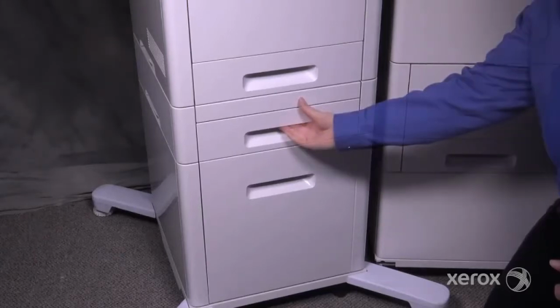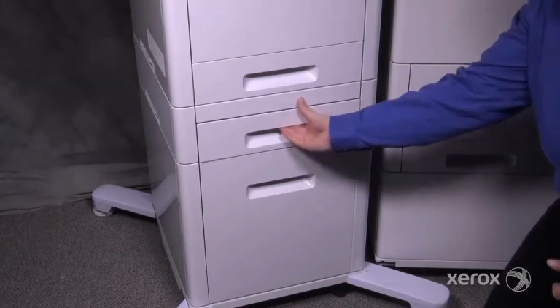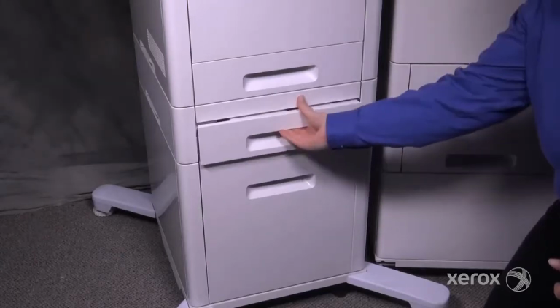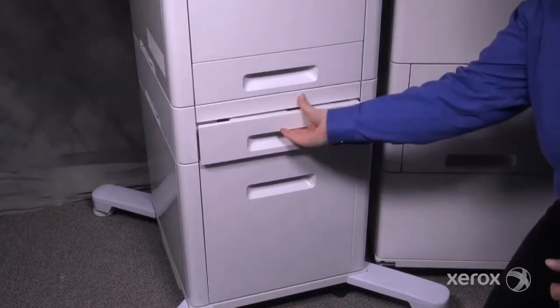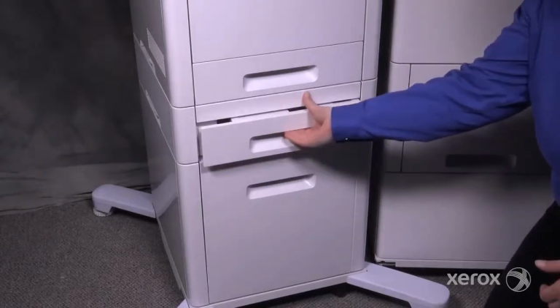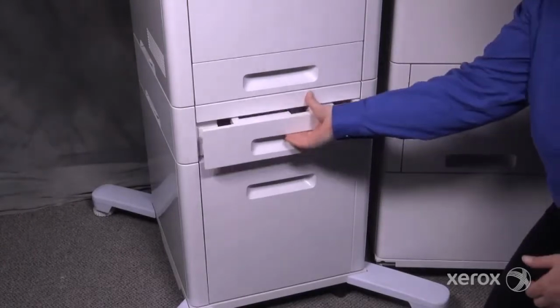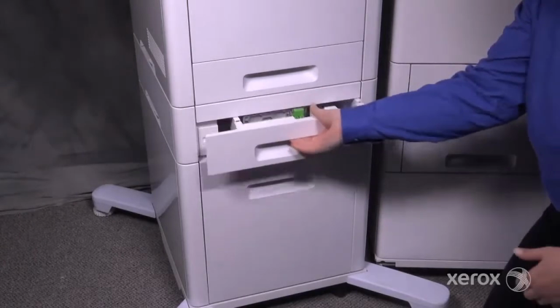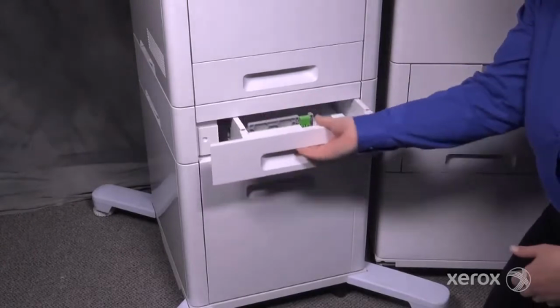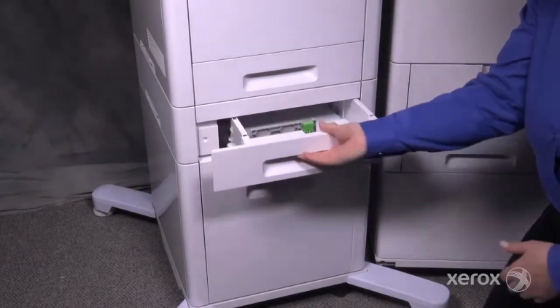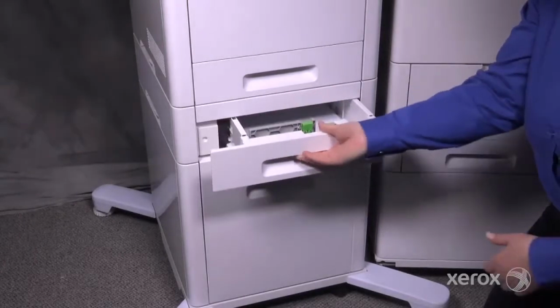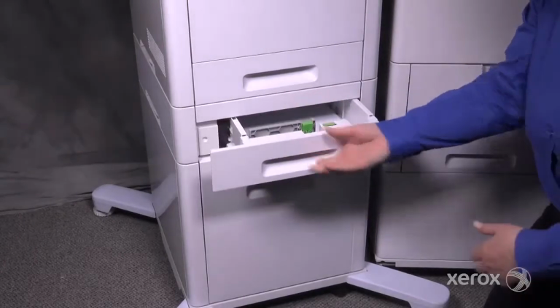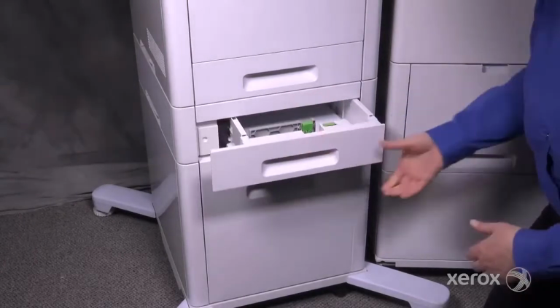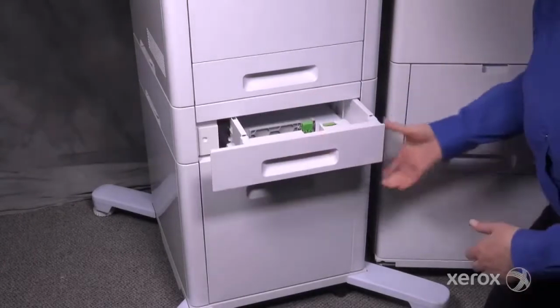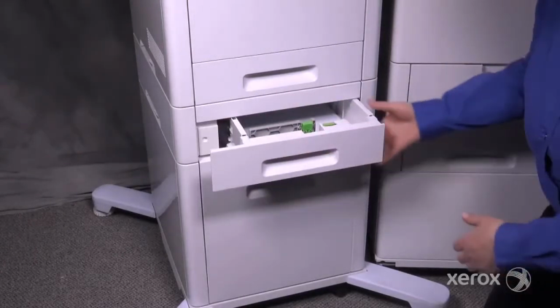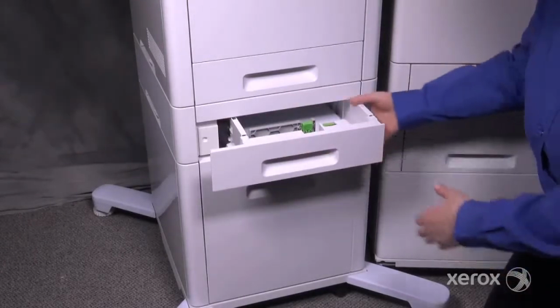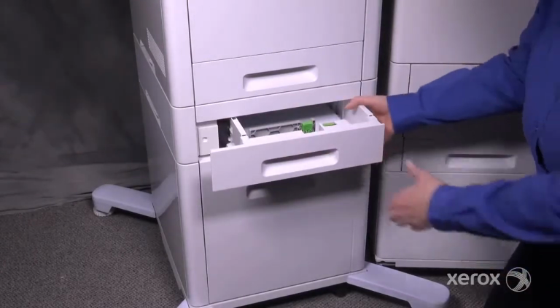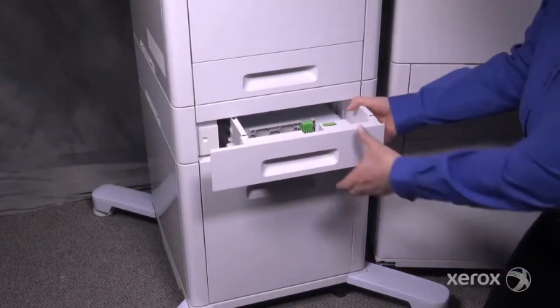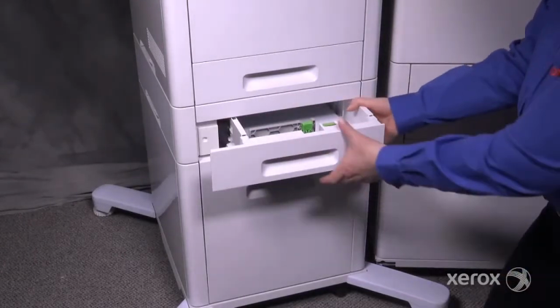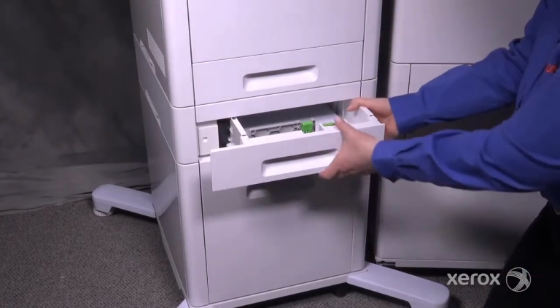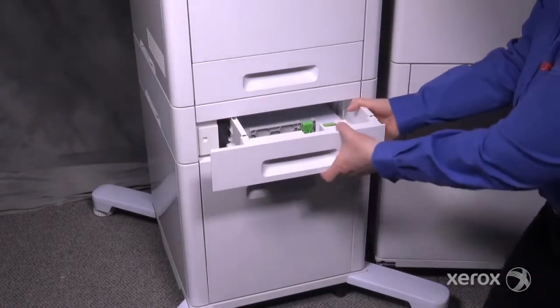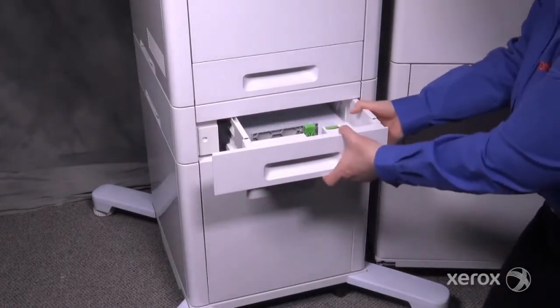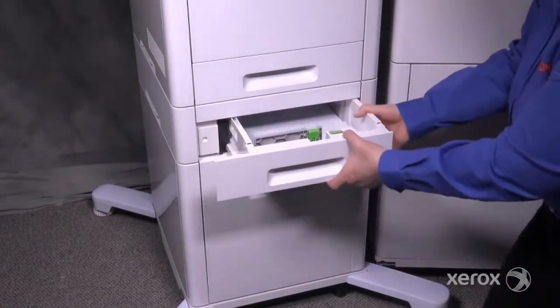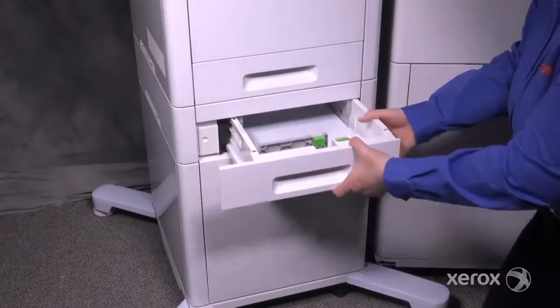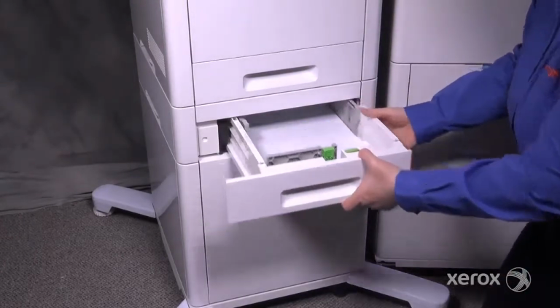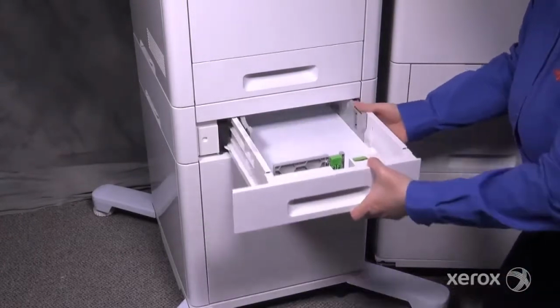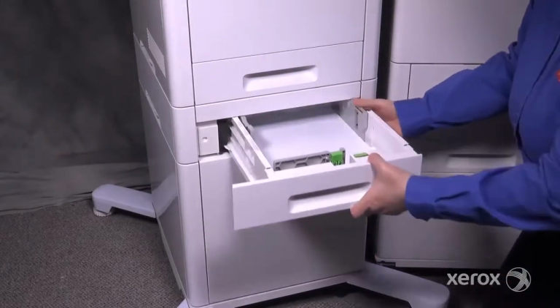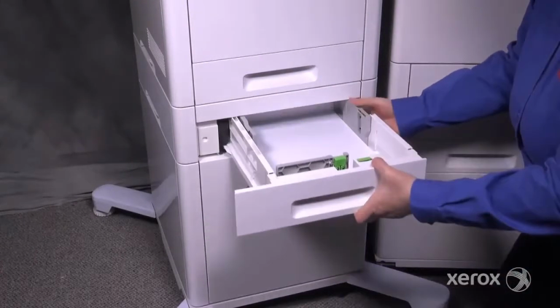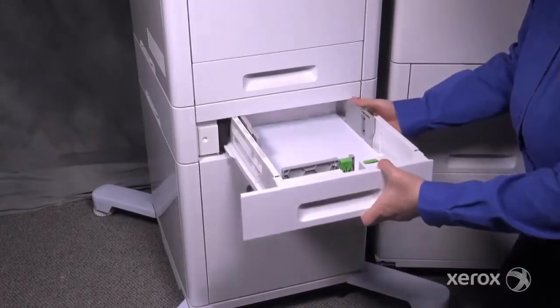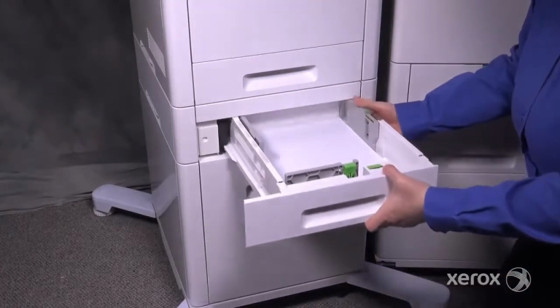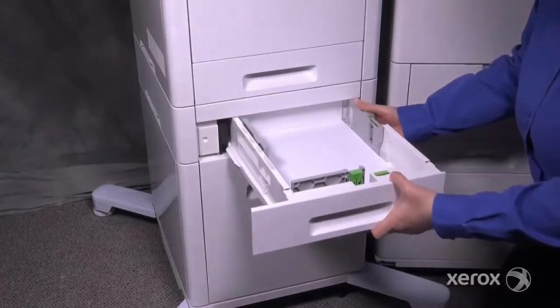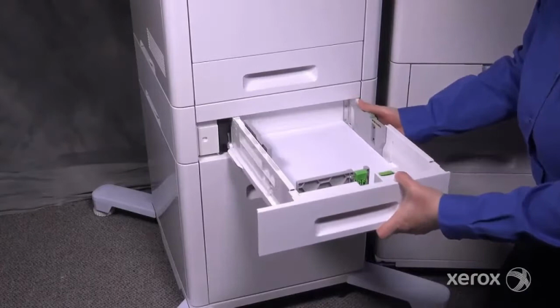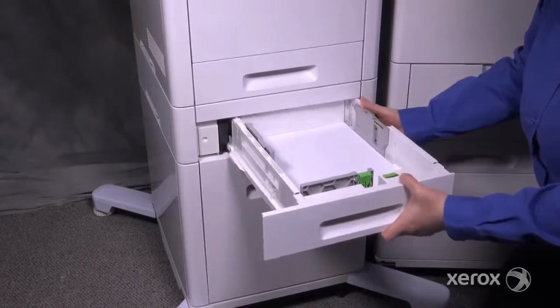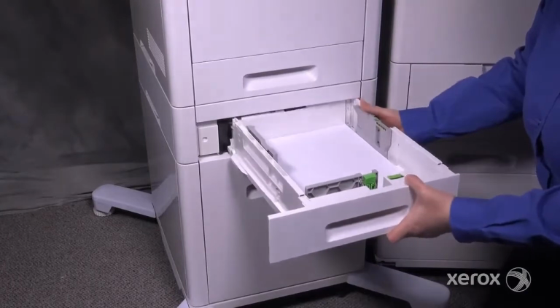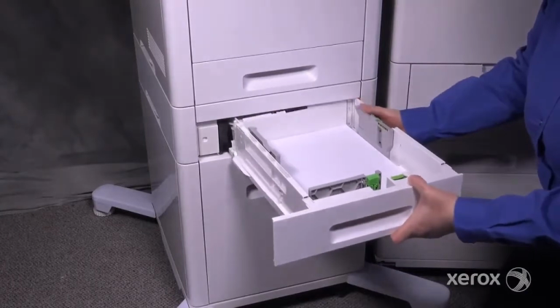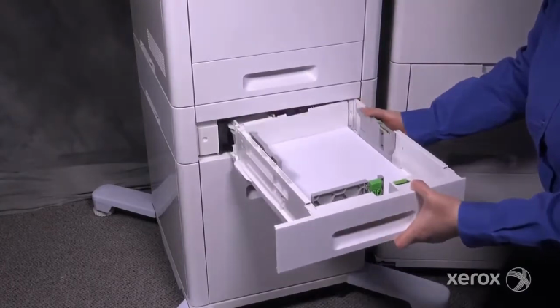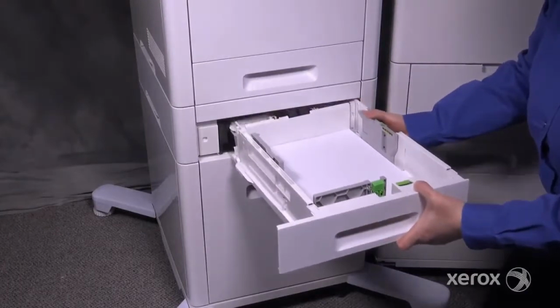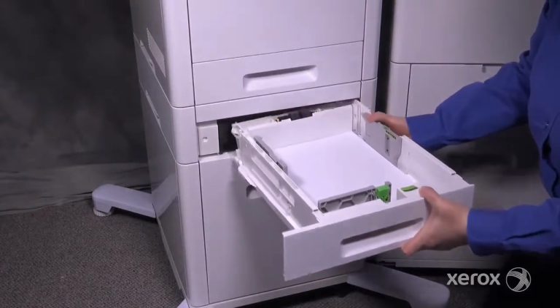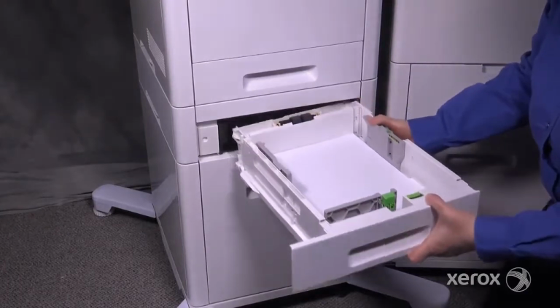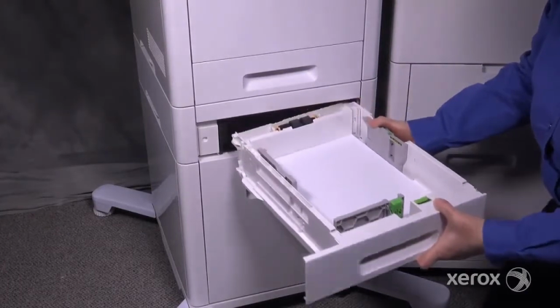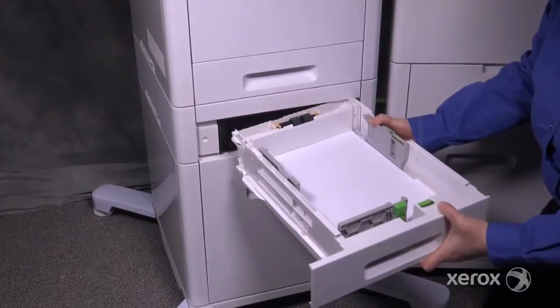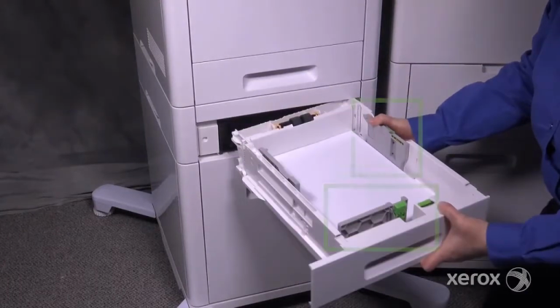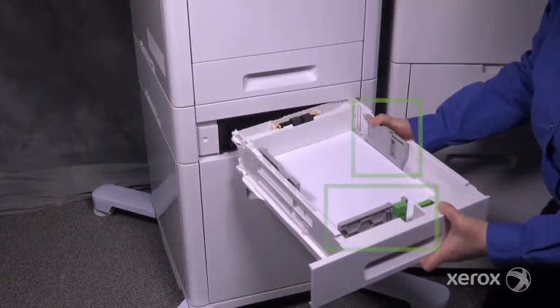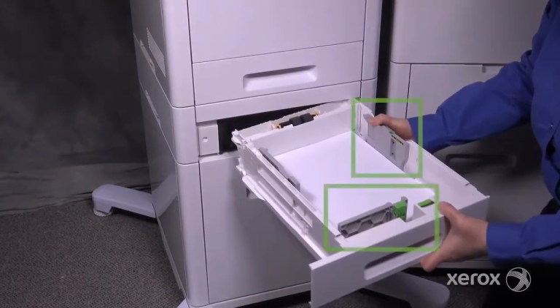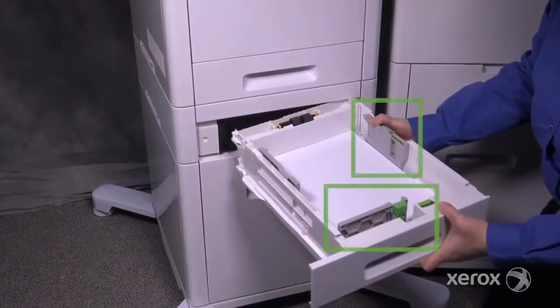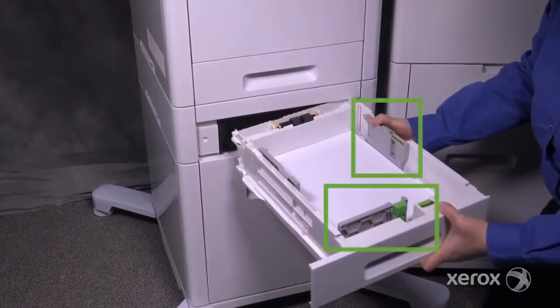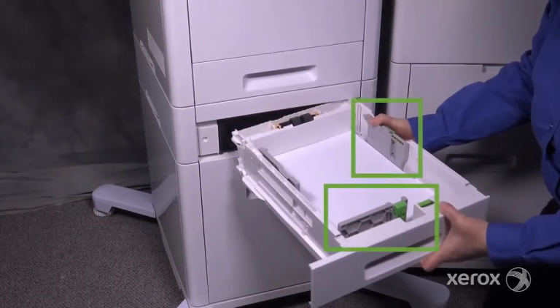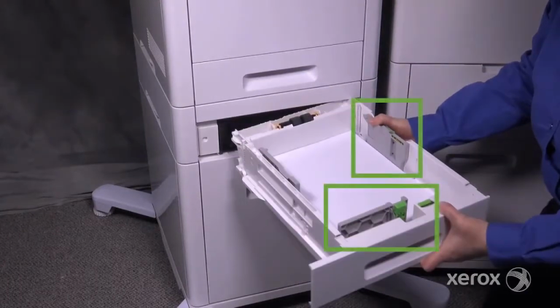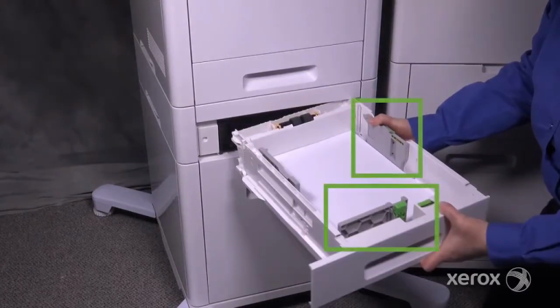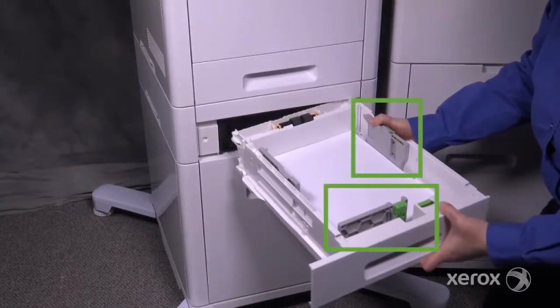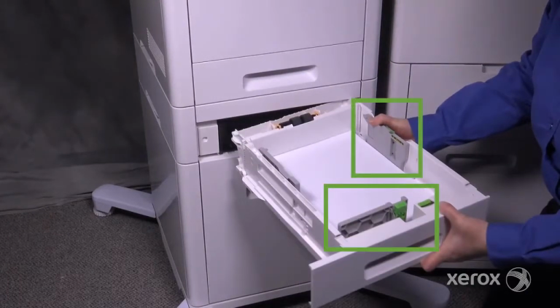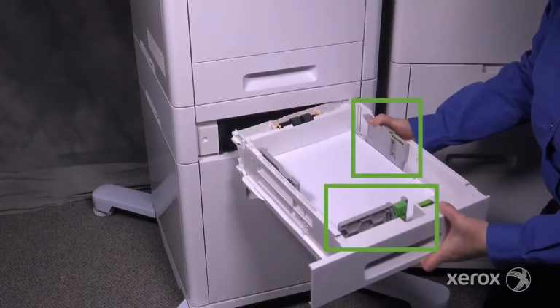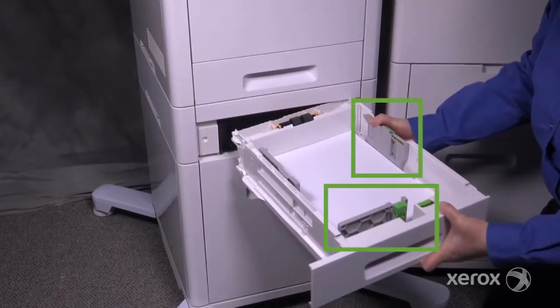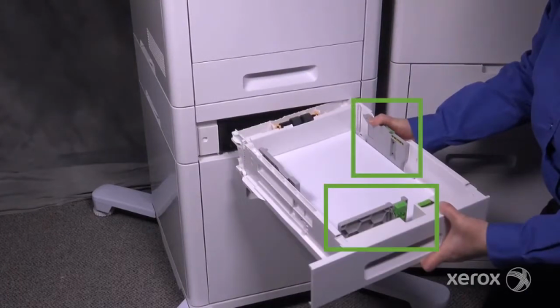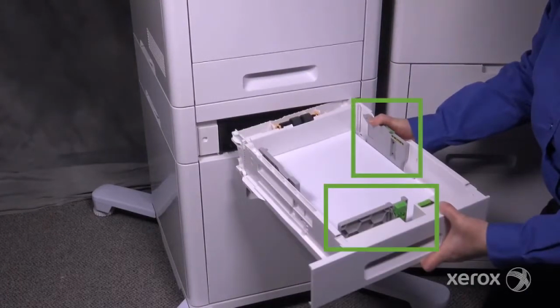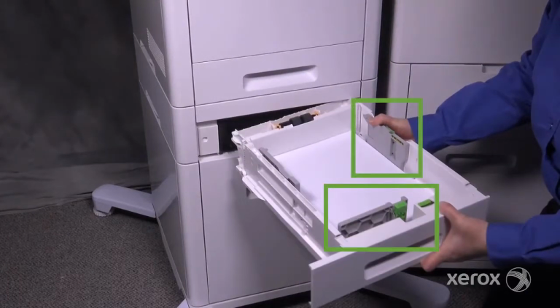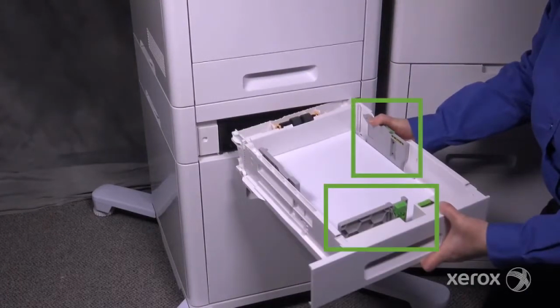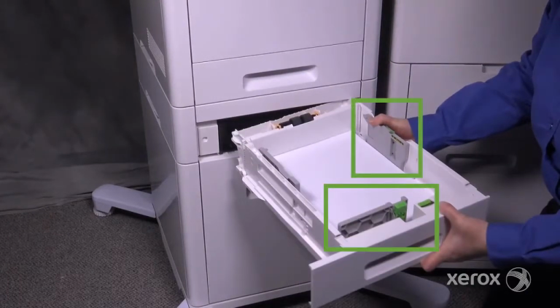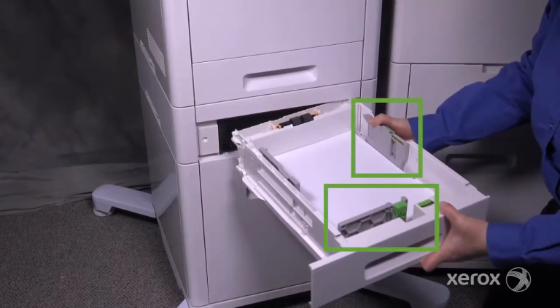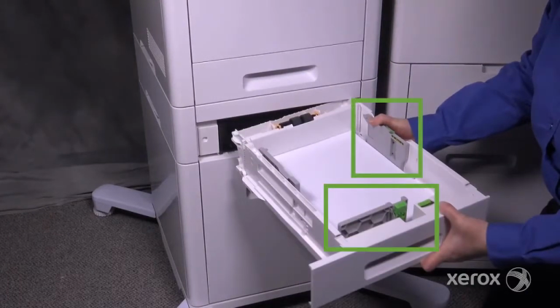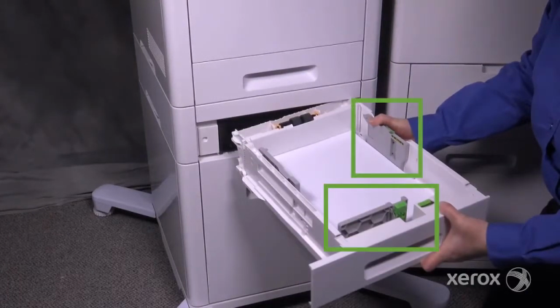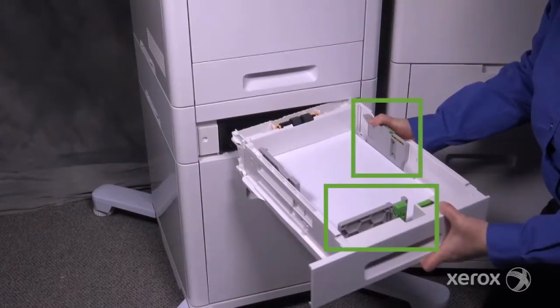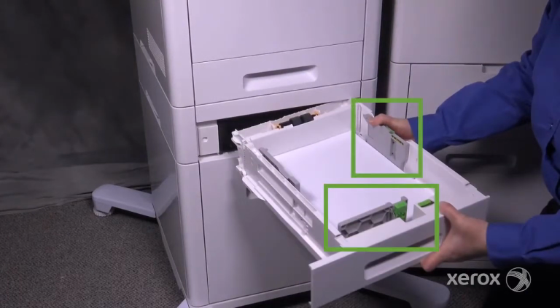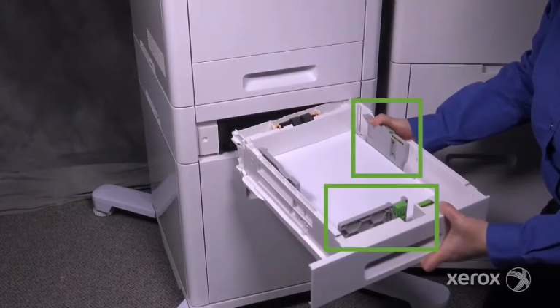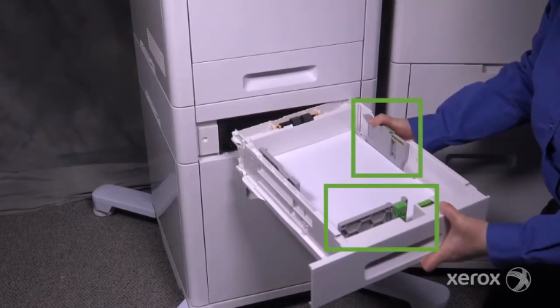Pull out a tray and lift up slightly to remove it. Adjust the length and width guides to fit the paper.